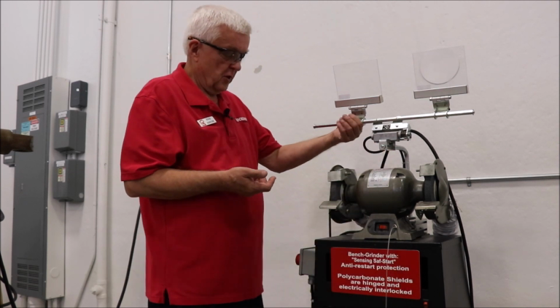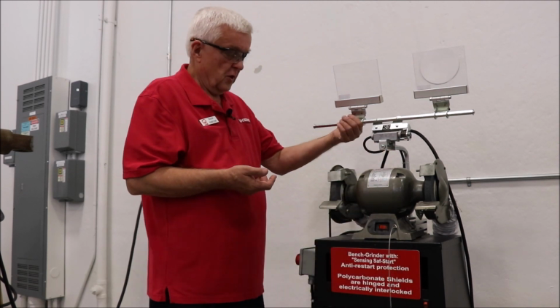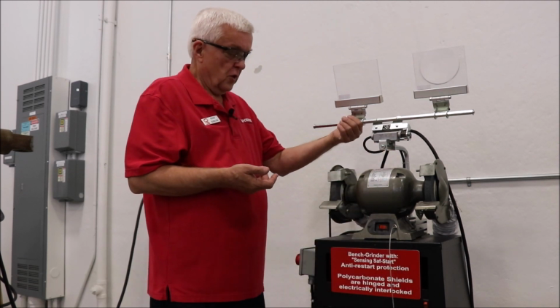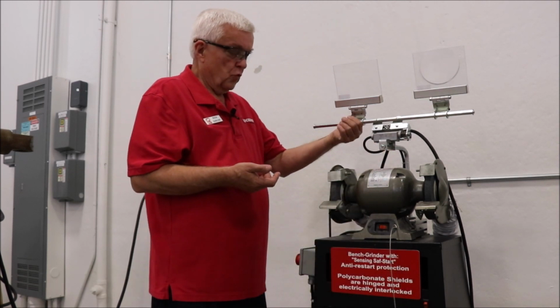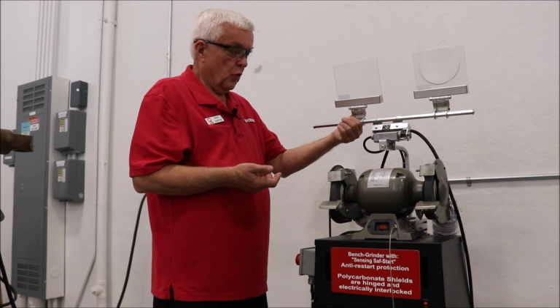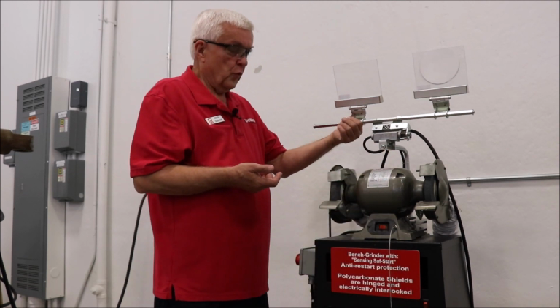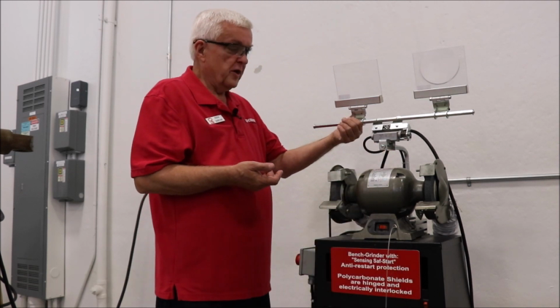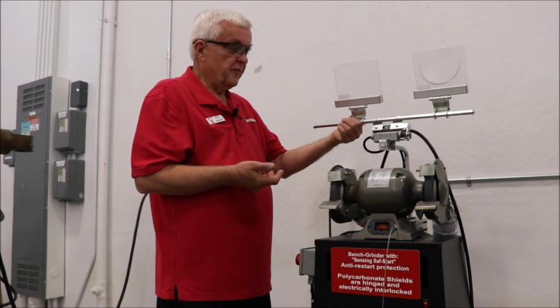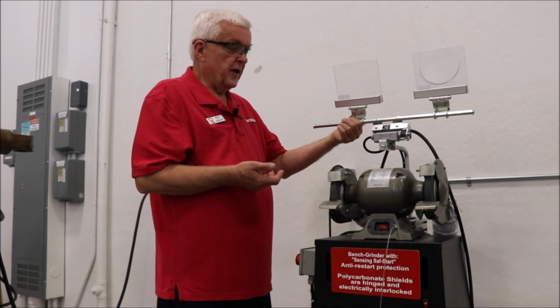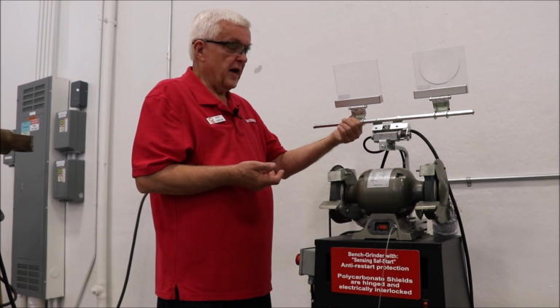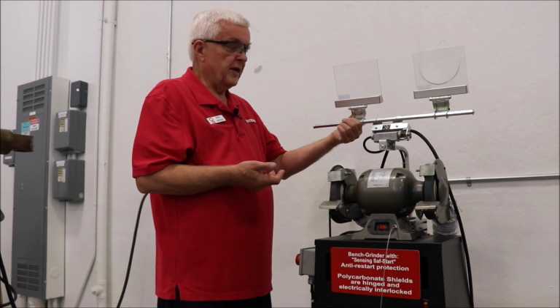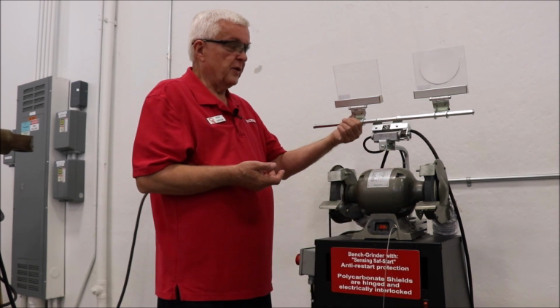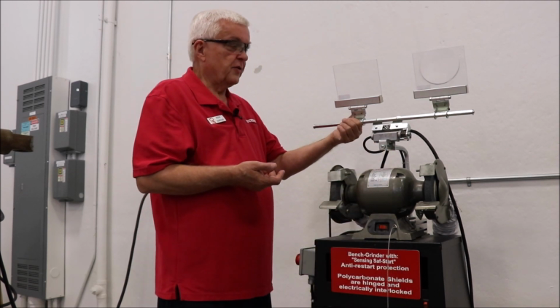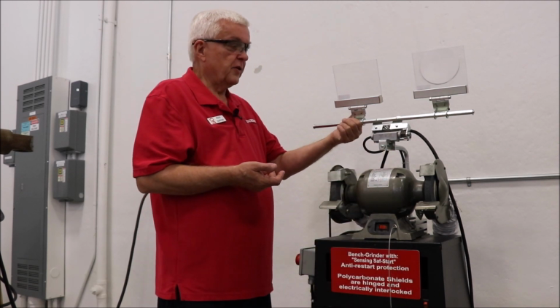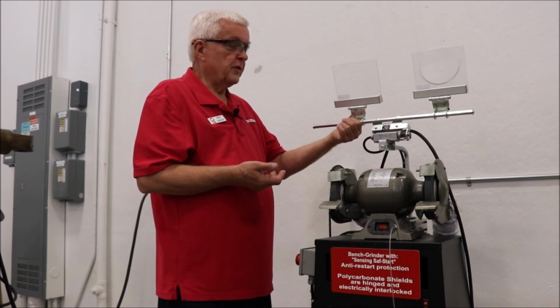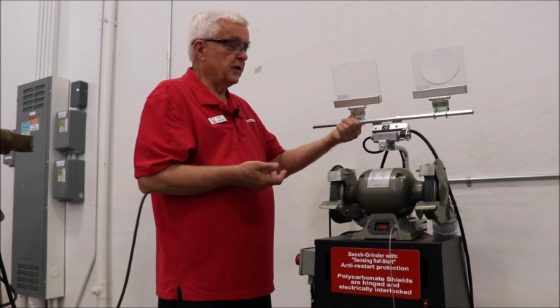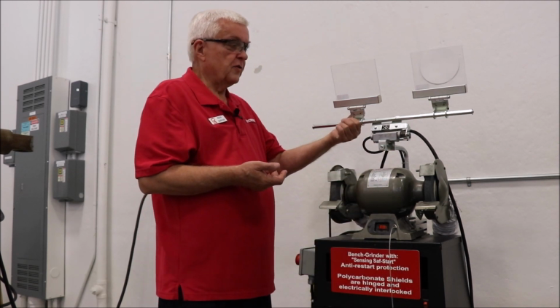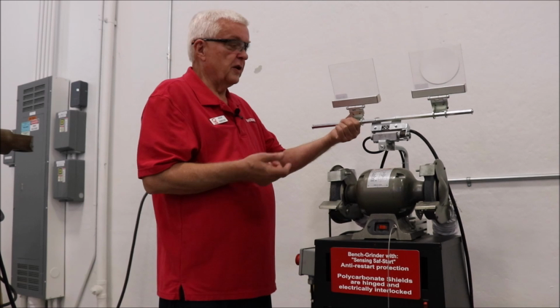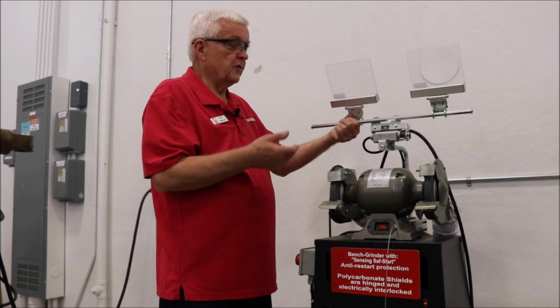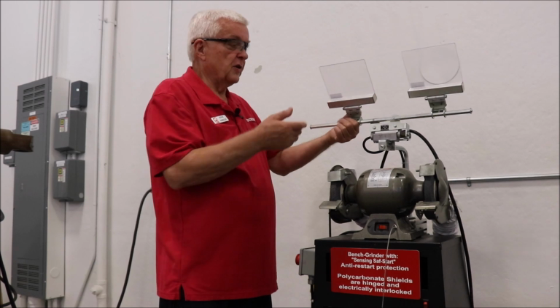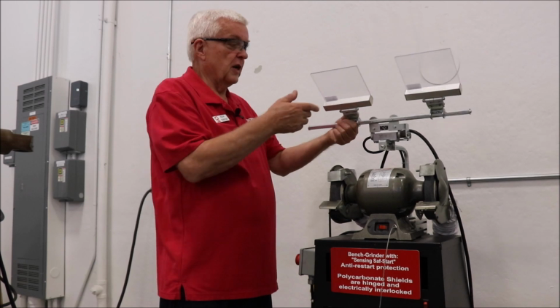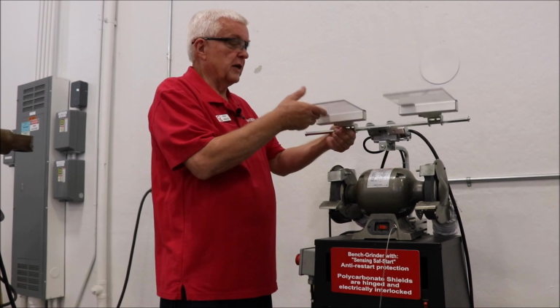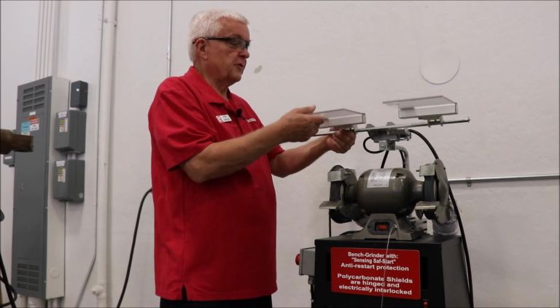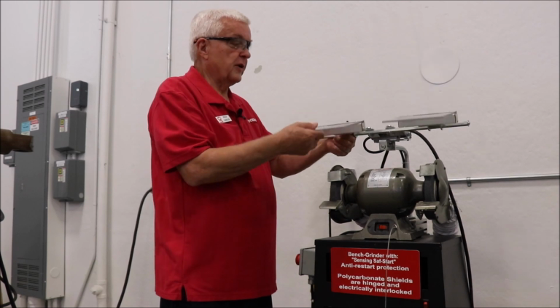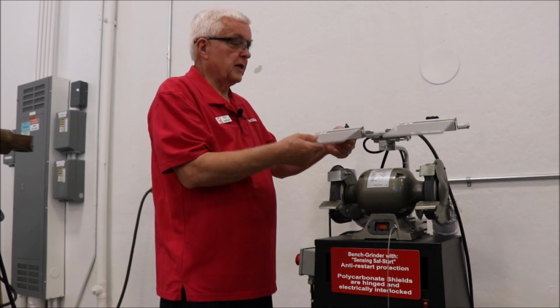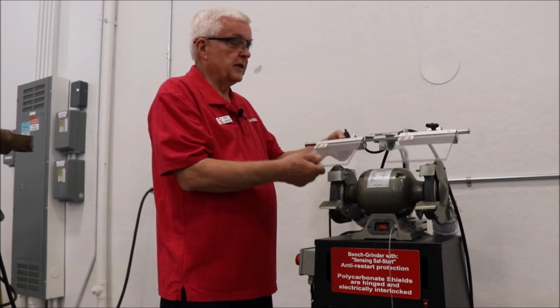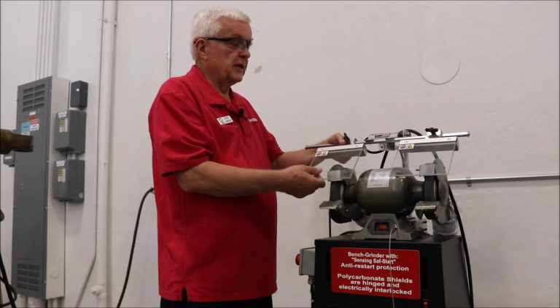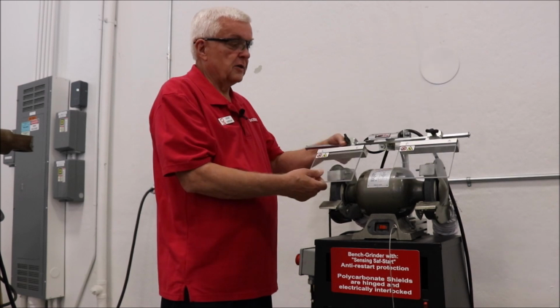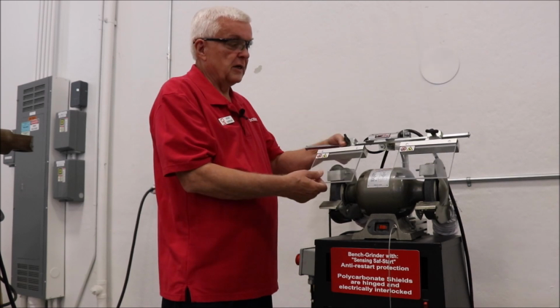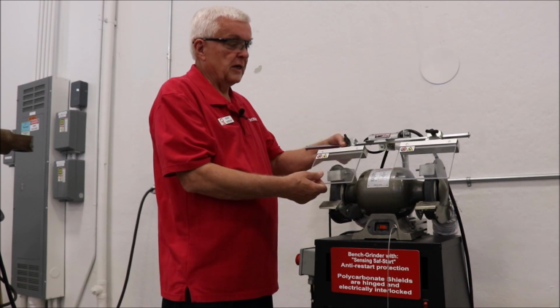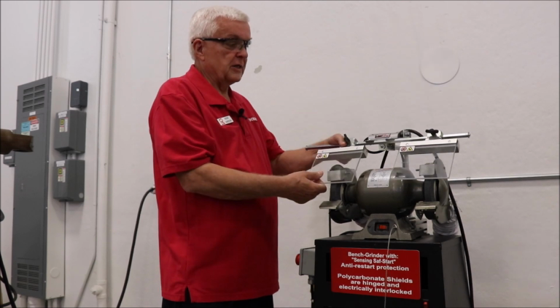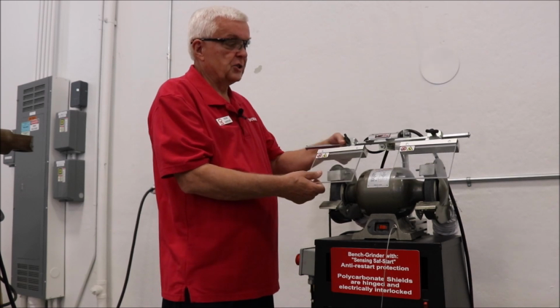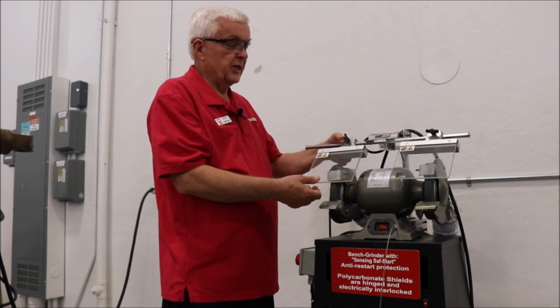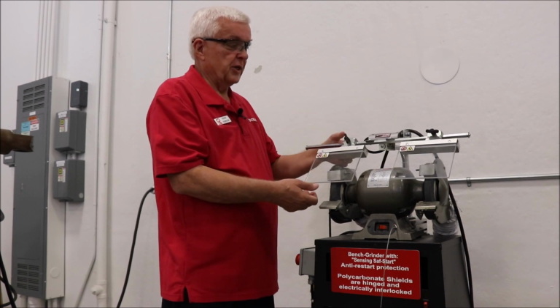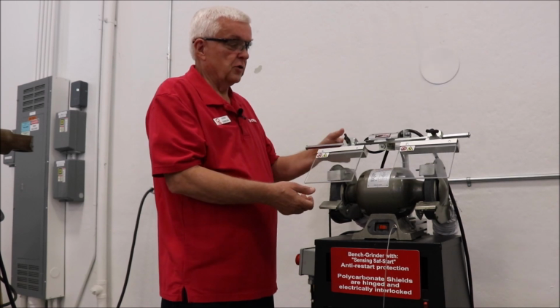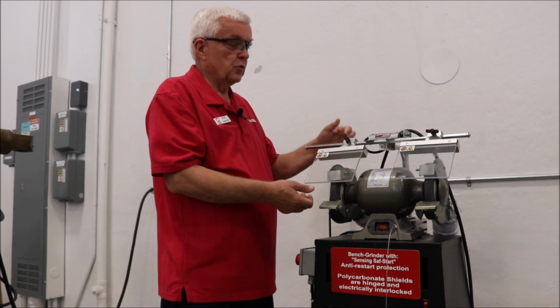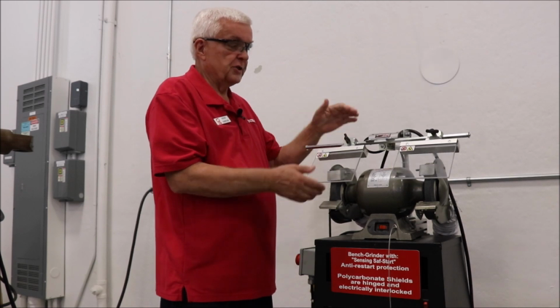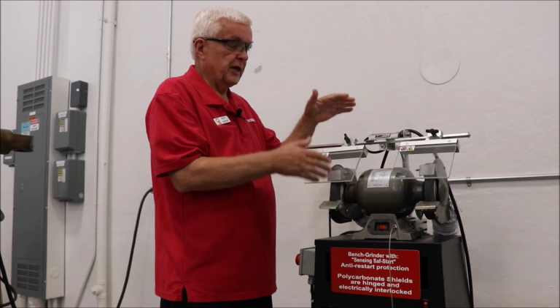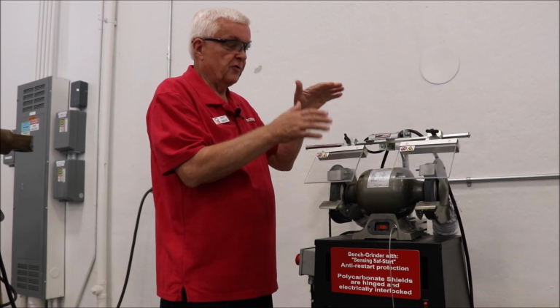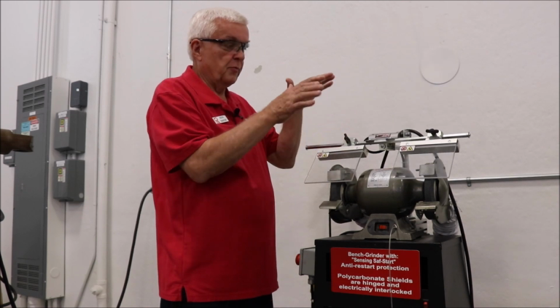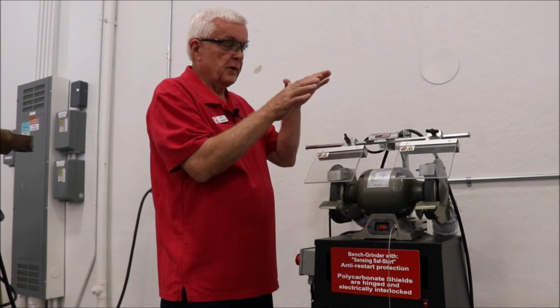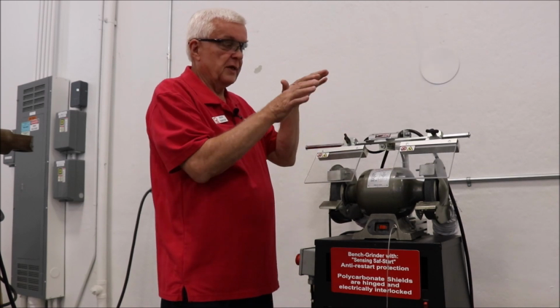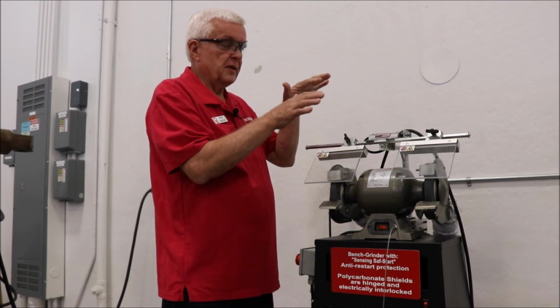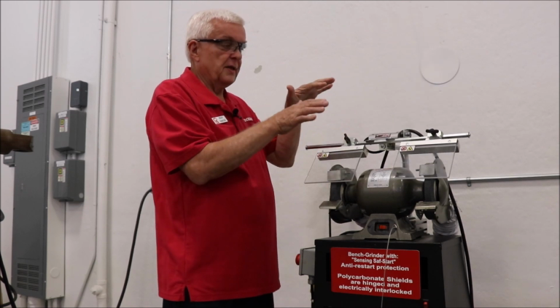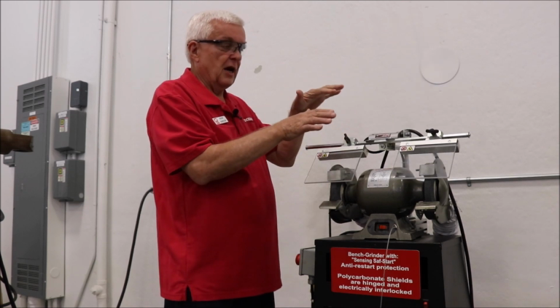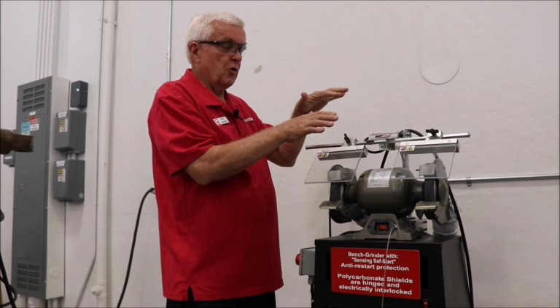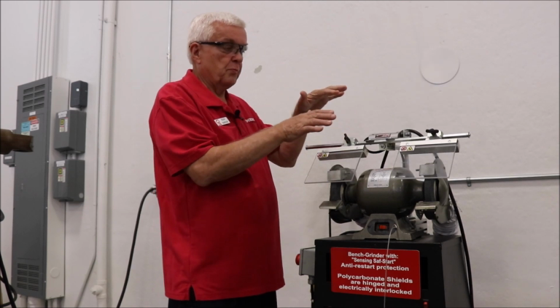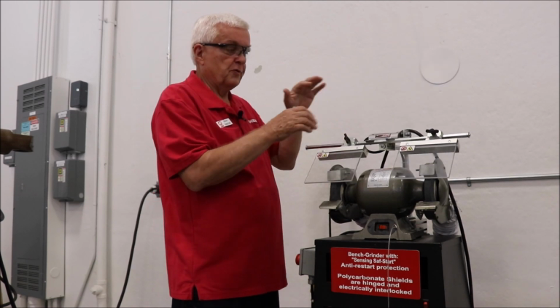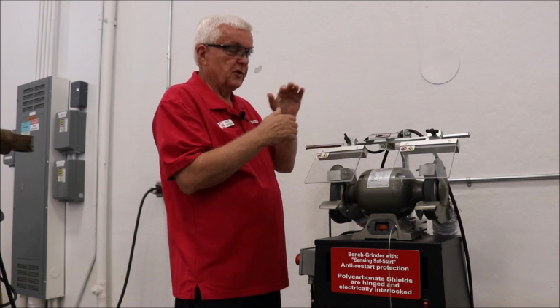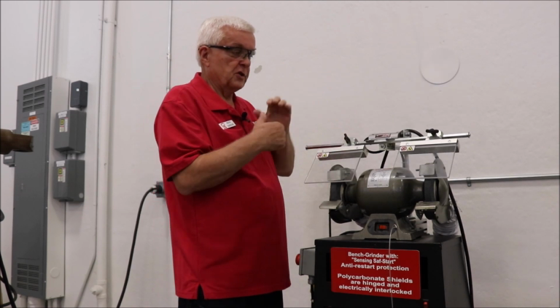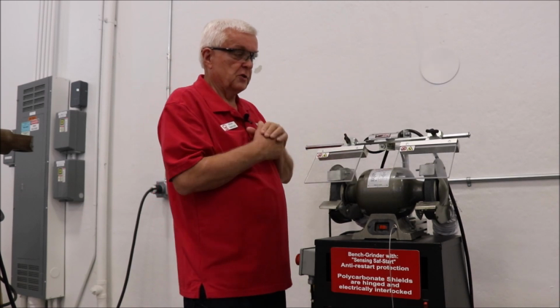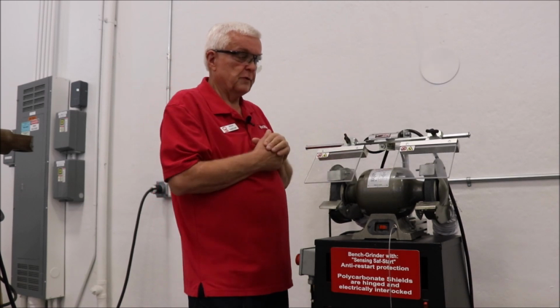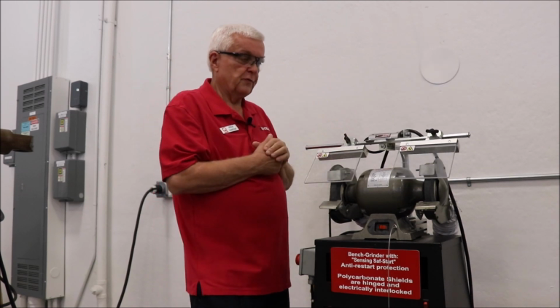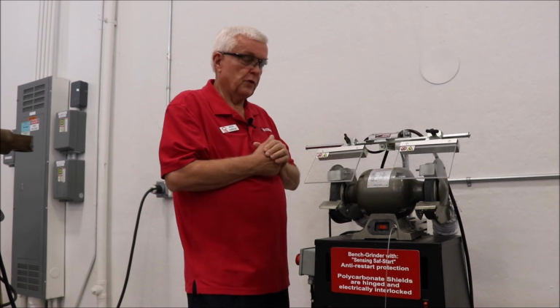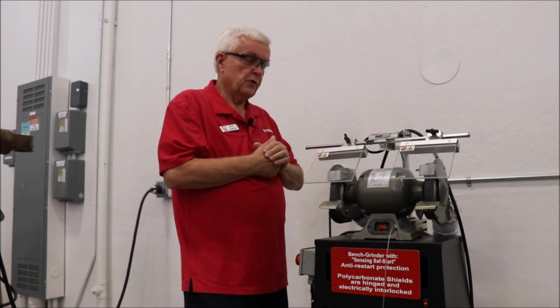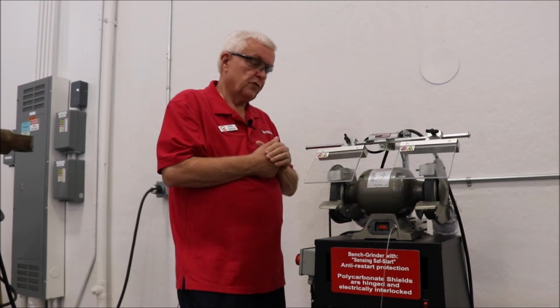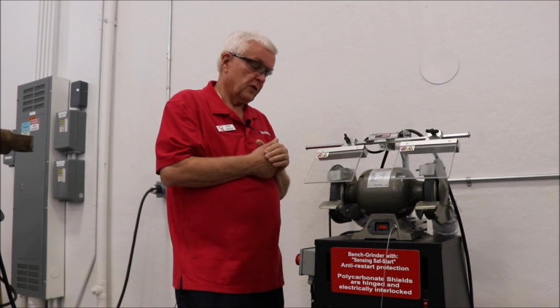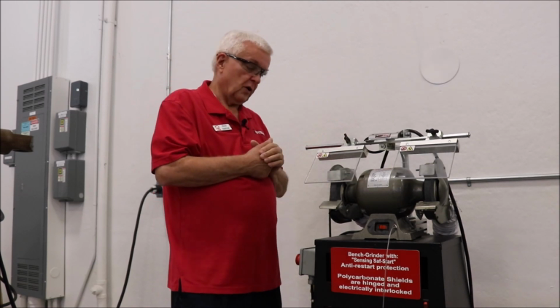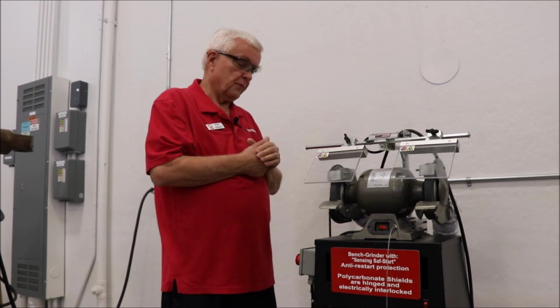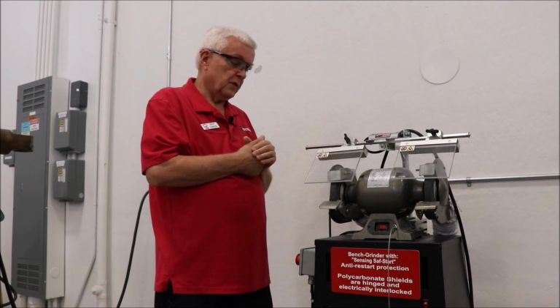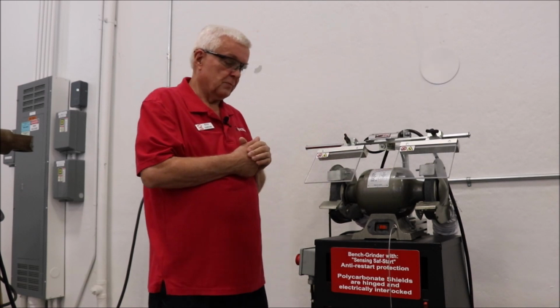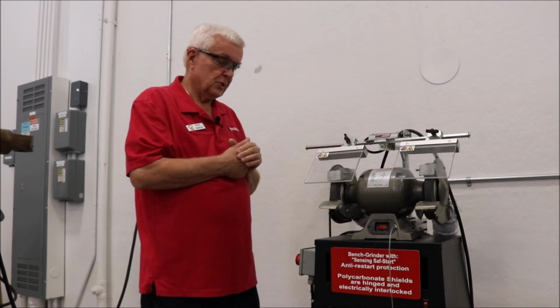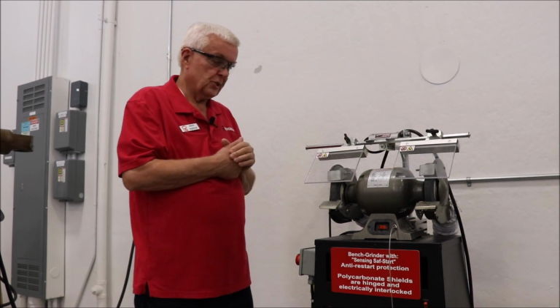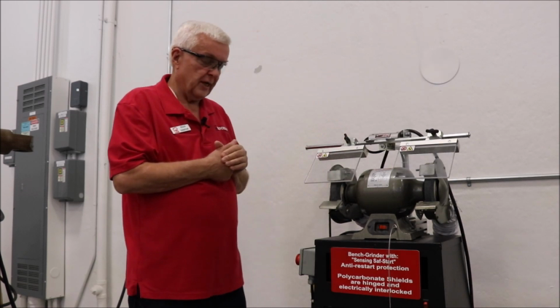What we have added to this is an electrically interlocked shield, which has to be in the down position before you start up the machine.